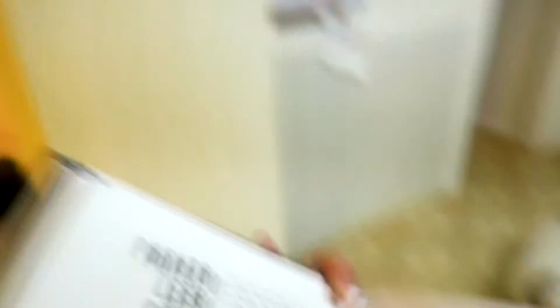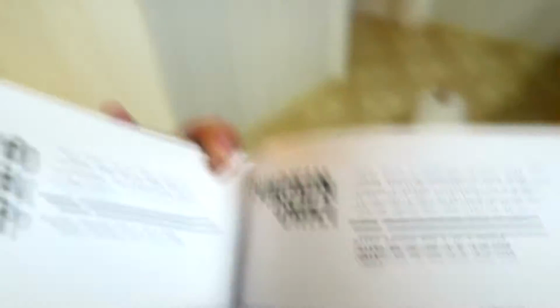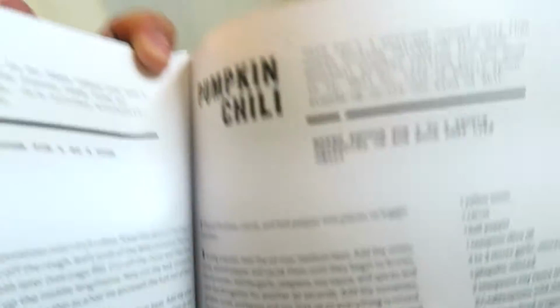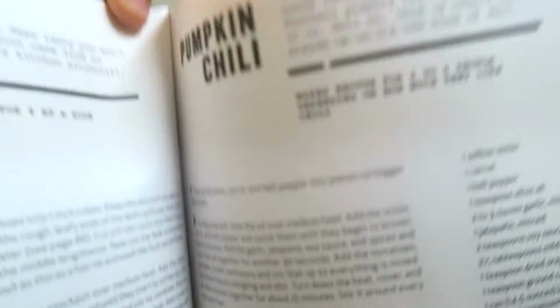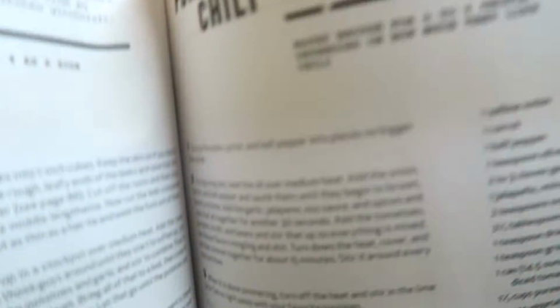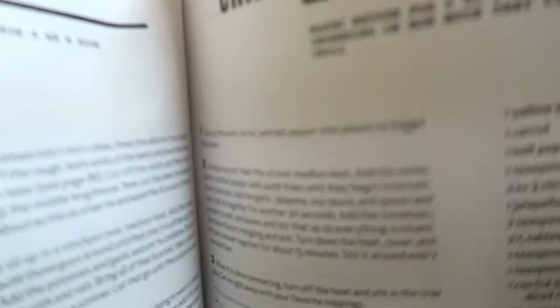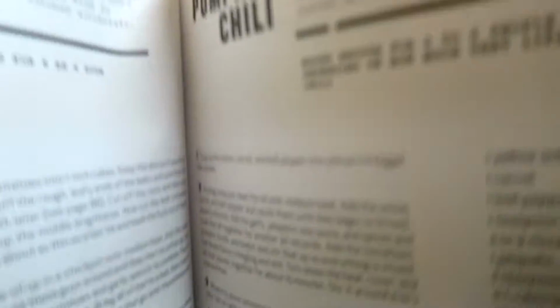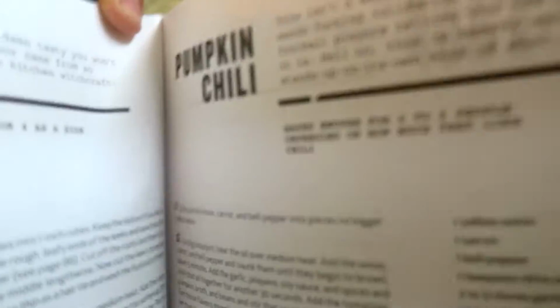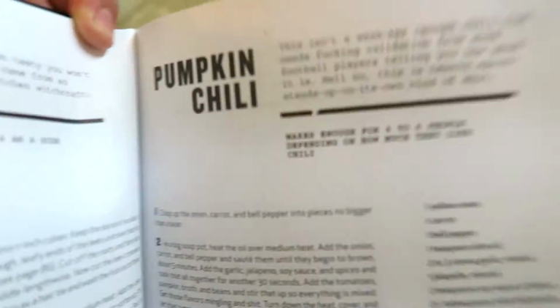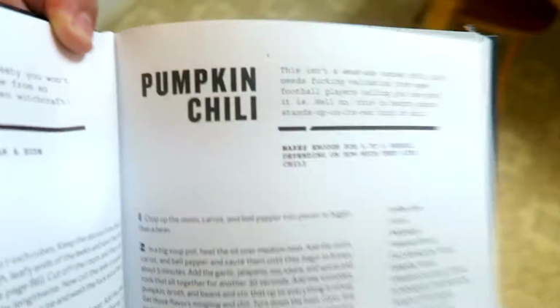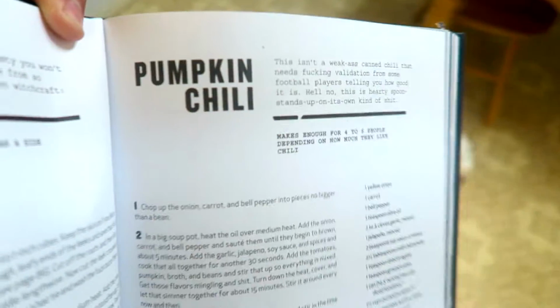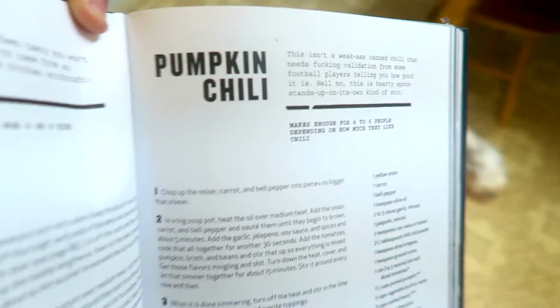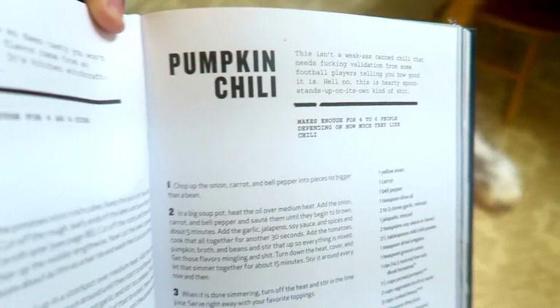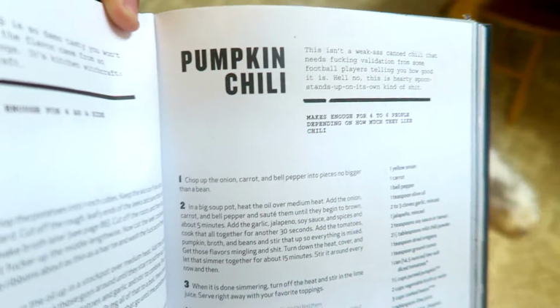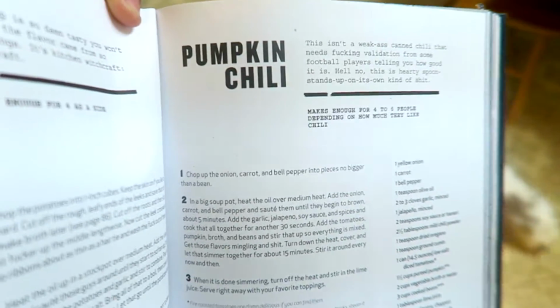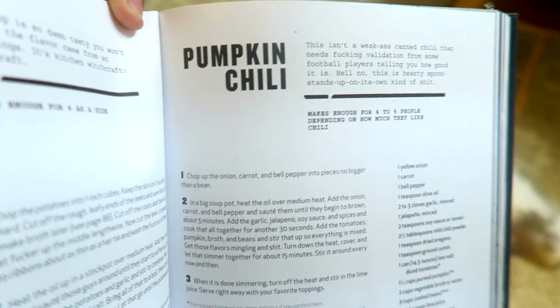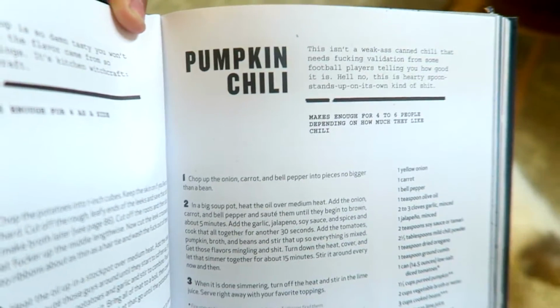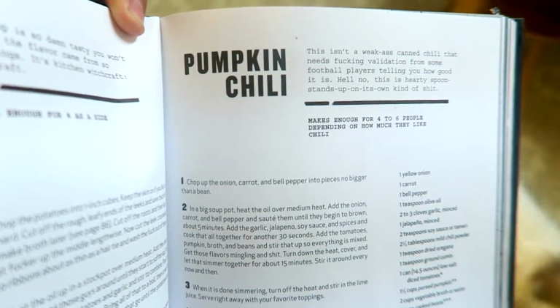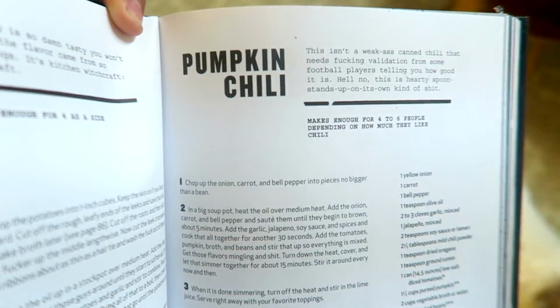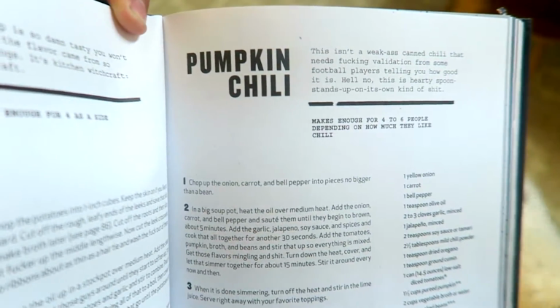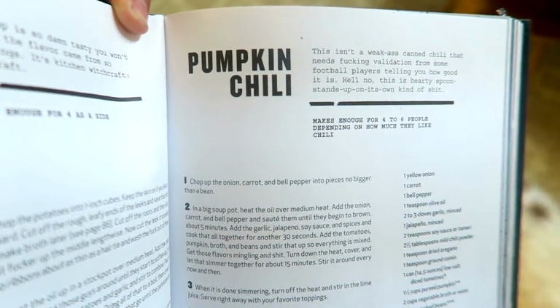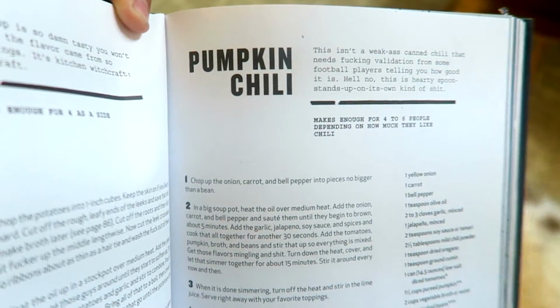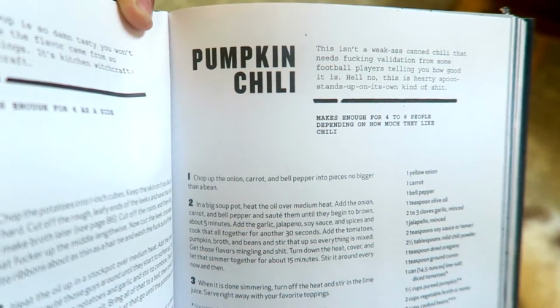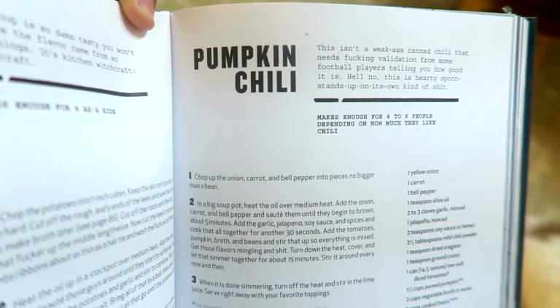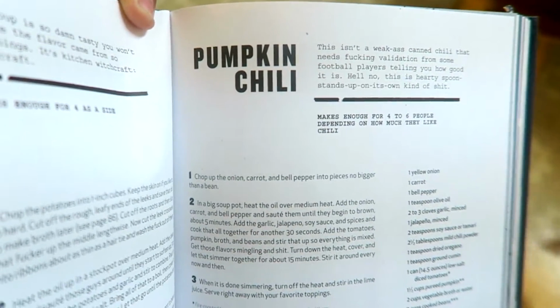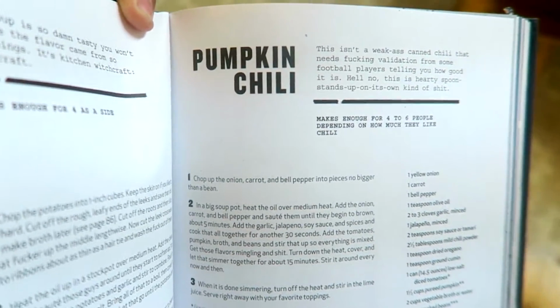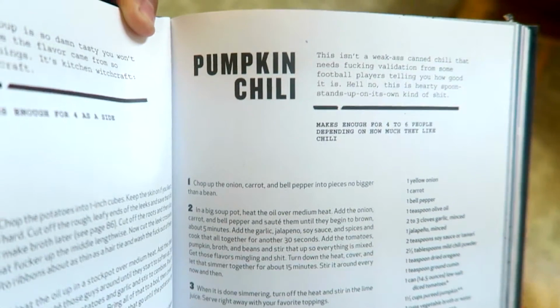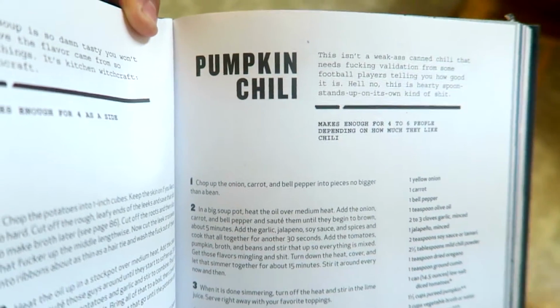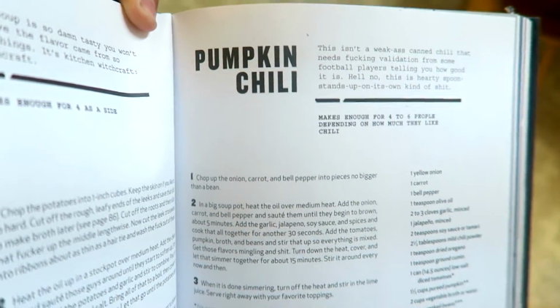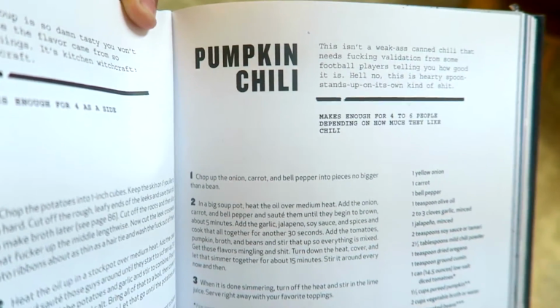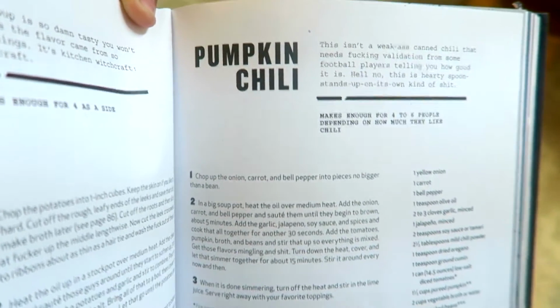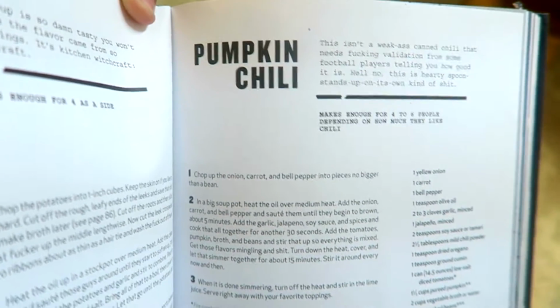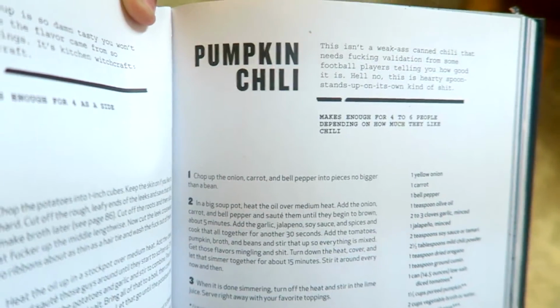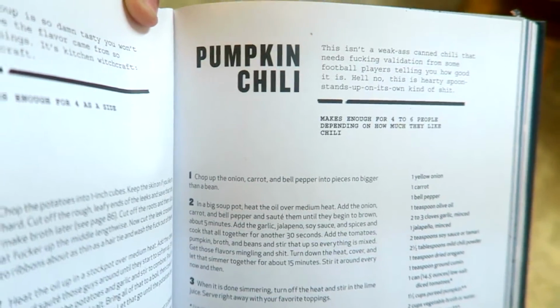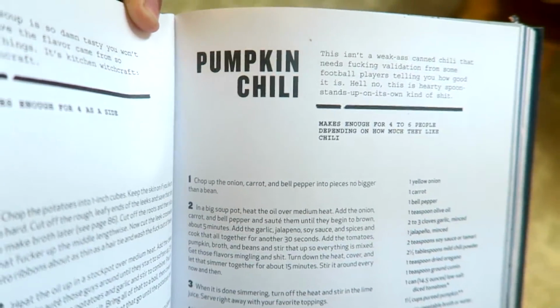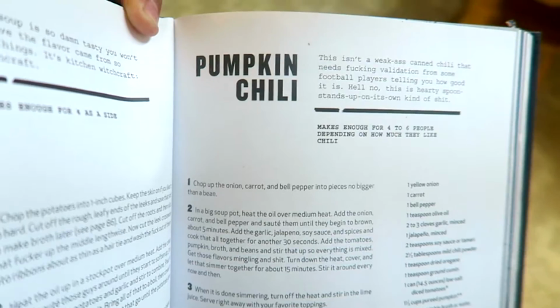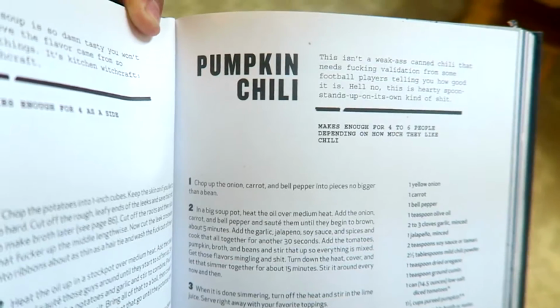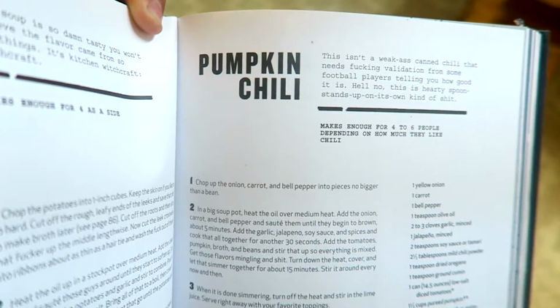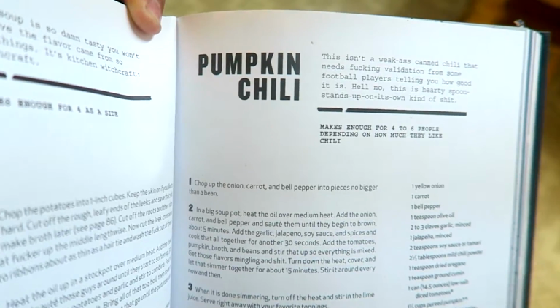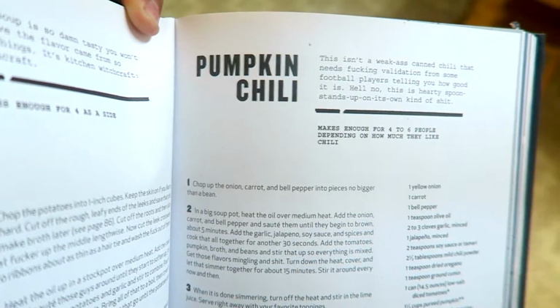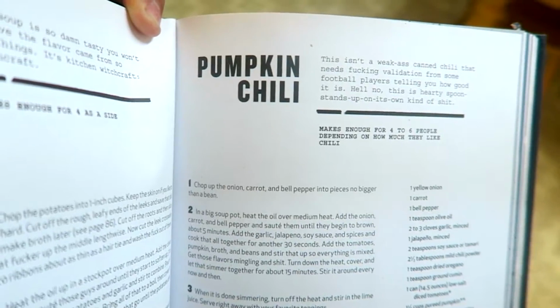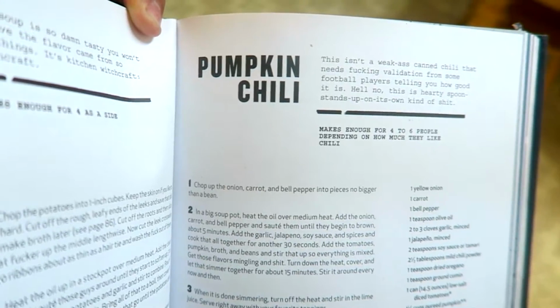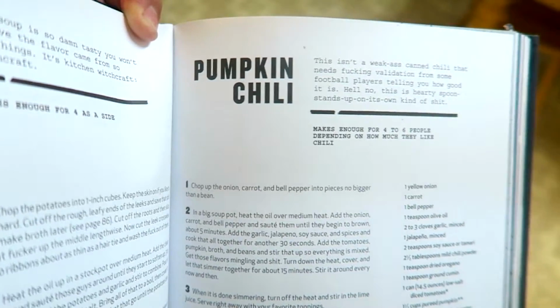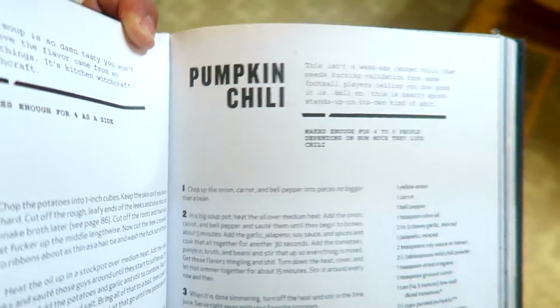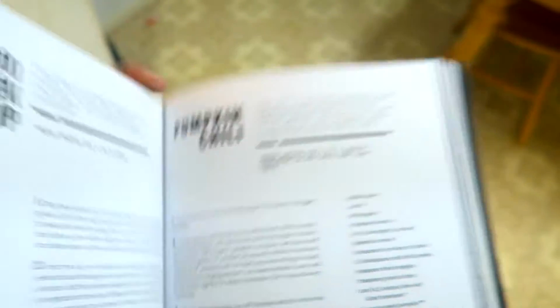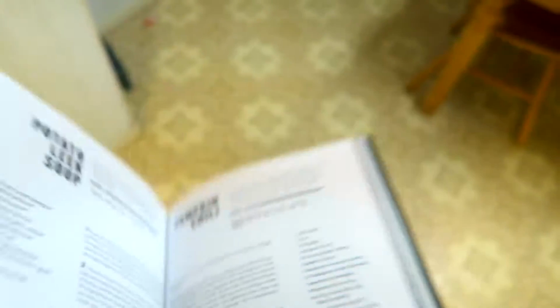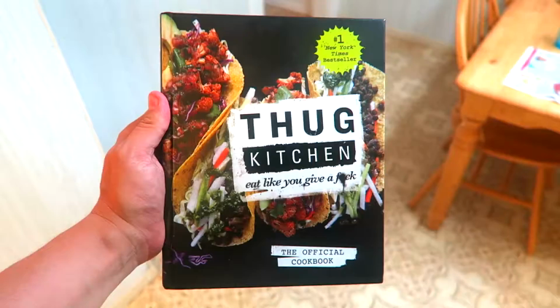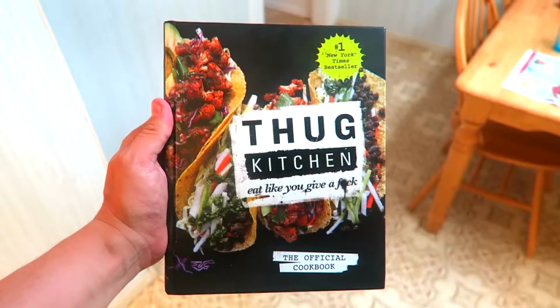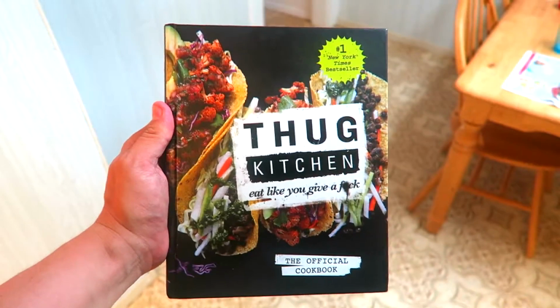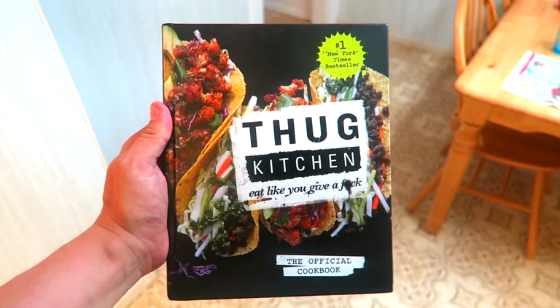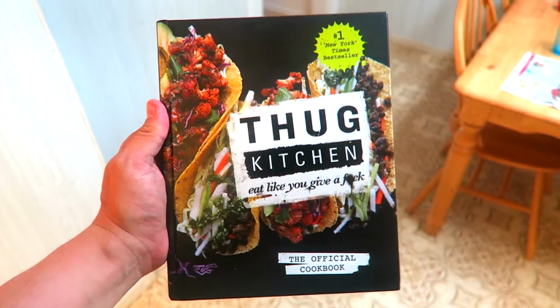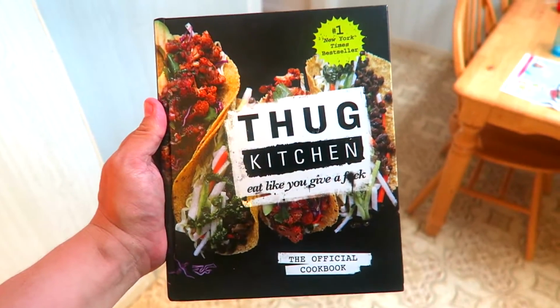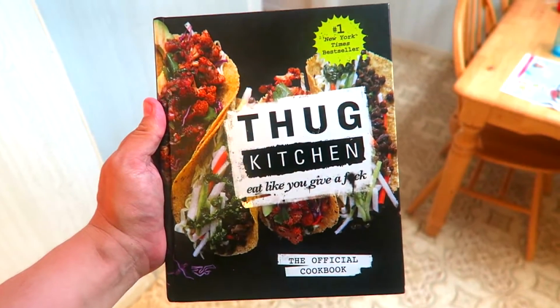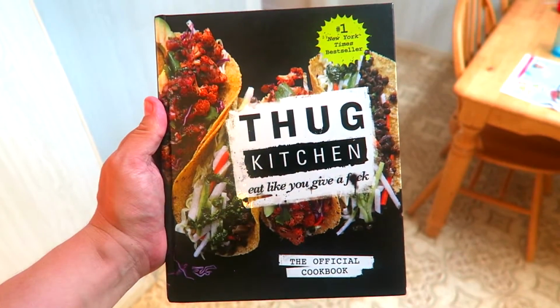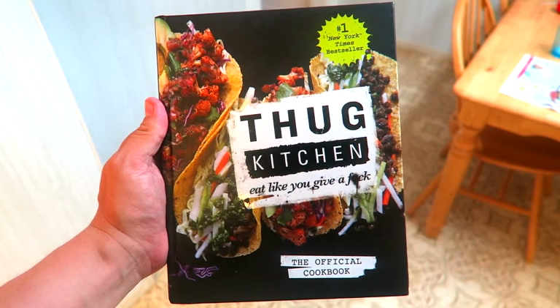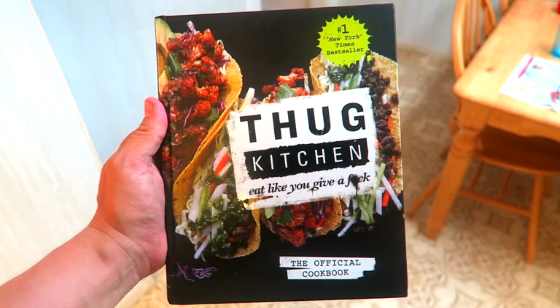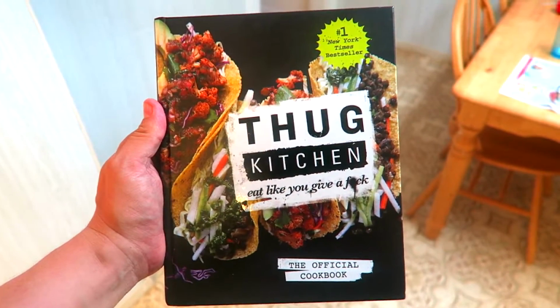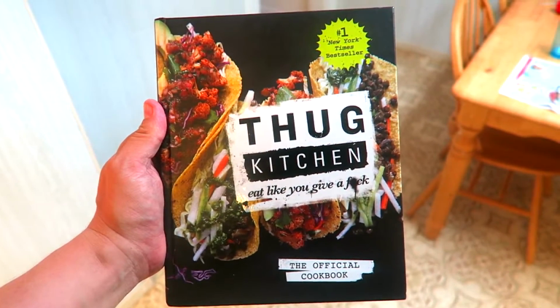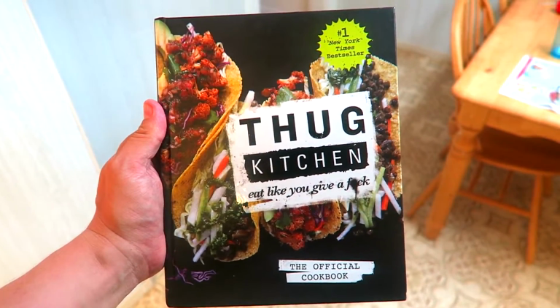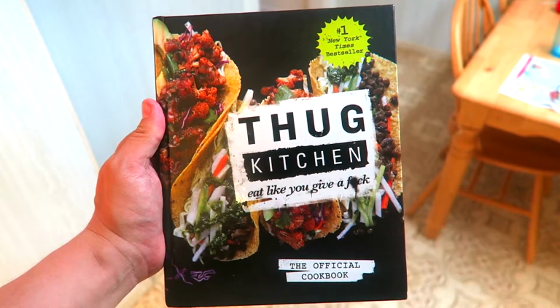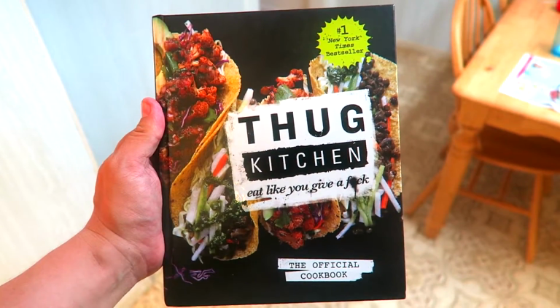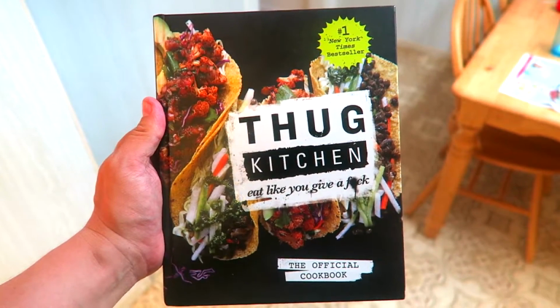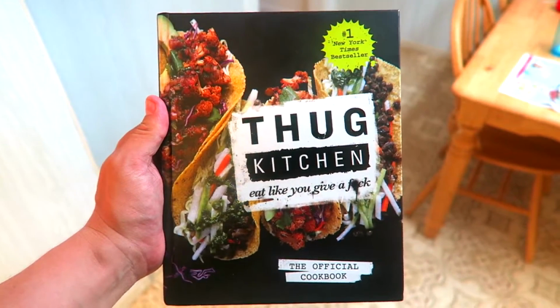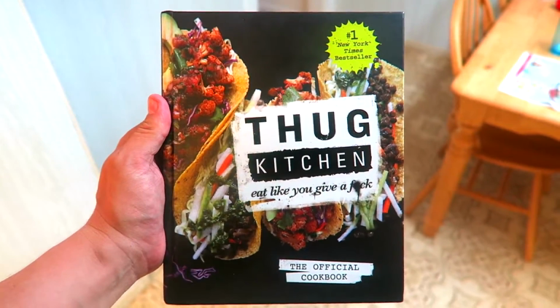It is the season for all things pumpkin, so I thought I'd try out this rather nice sounding pumpkin chilli from the infamous, swear-tastic Thug Kitchen.